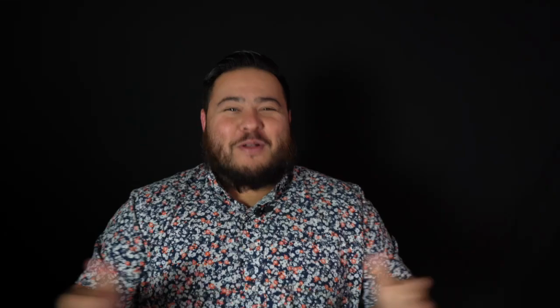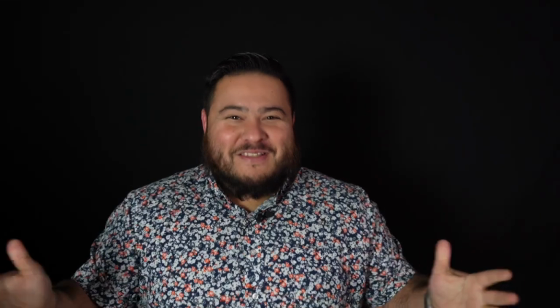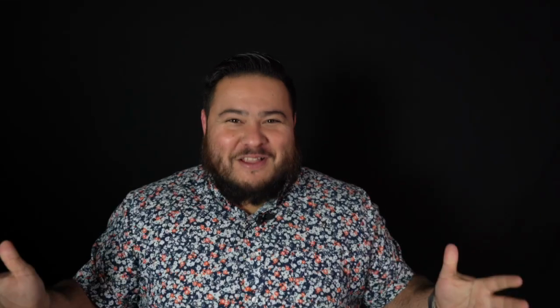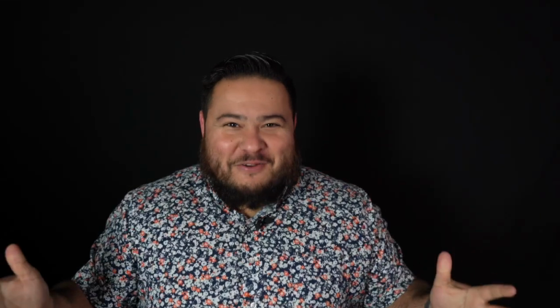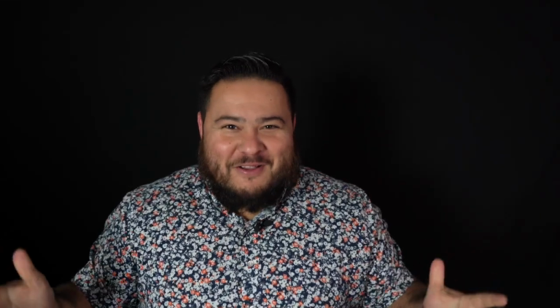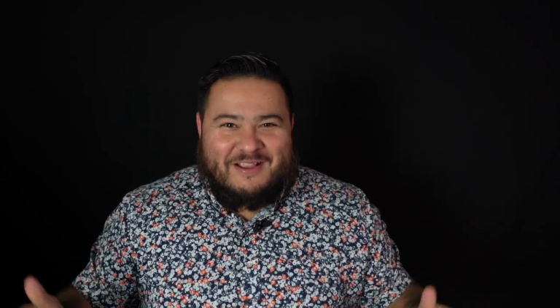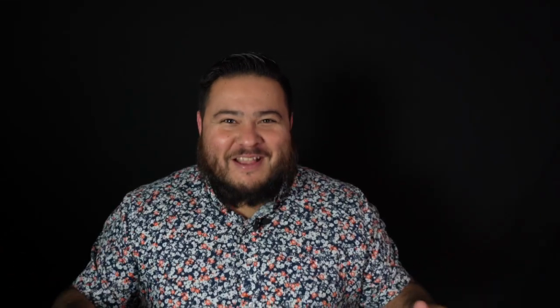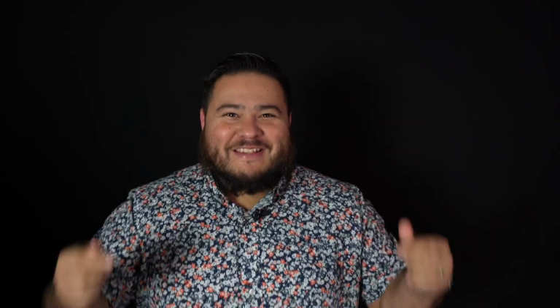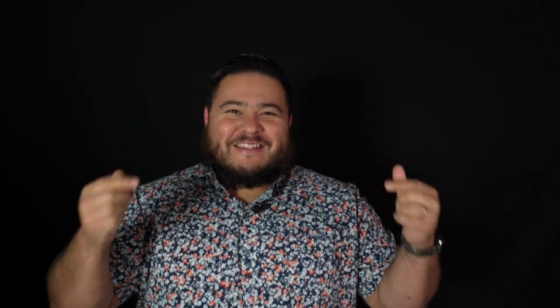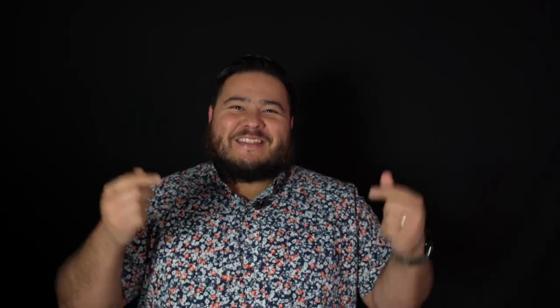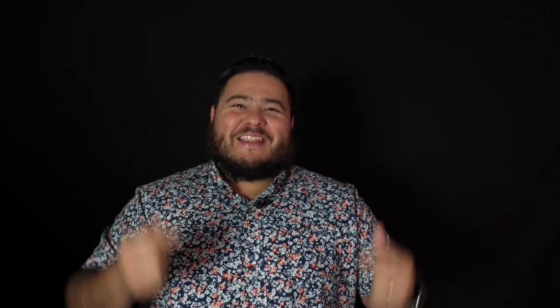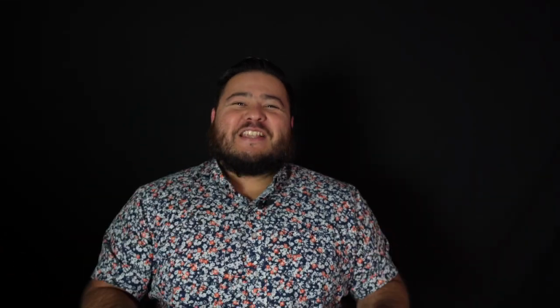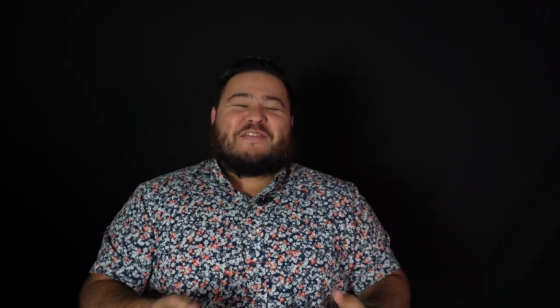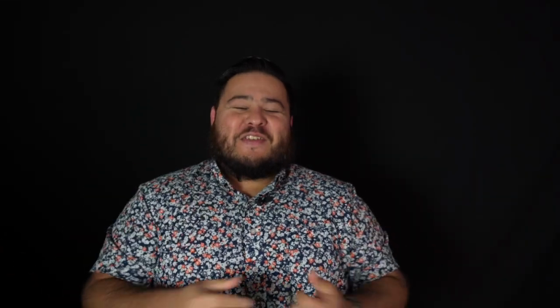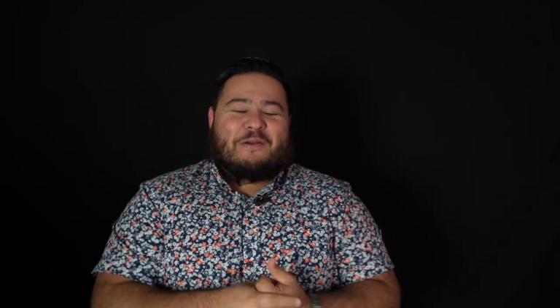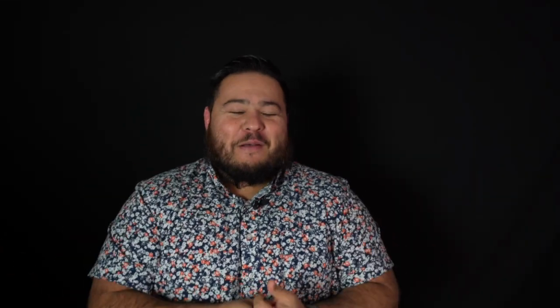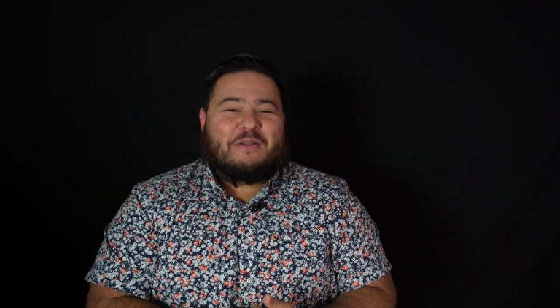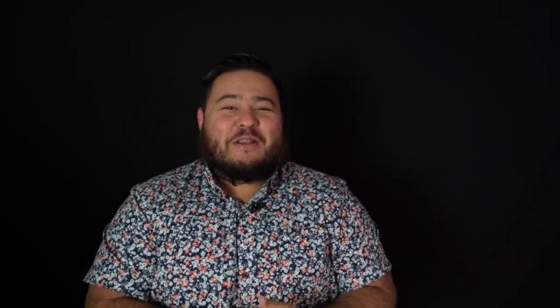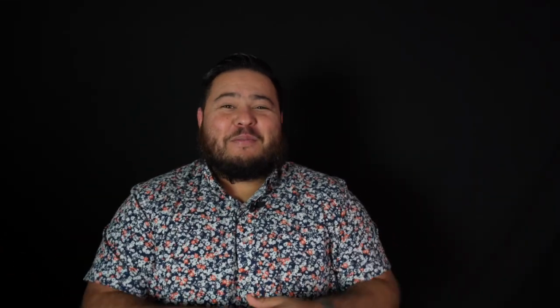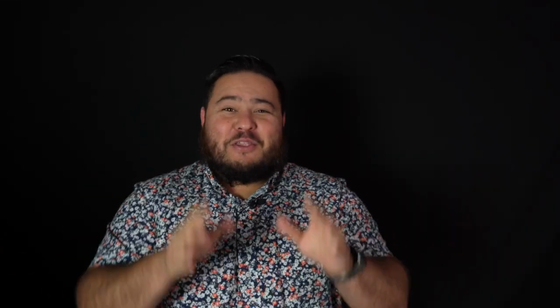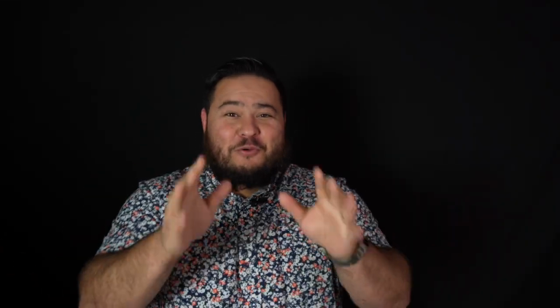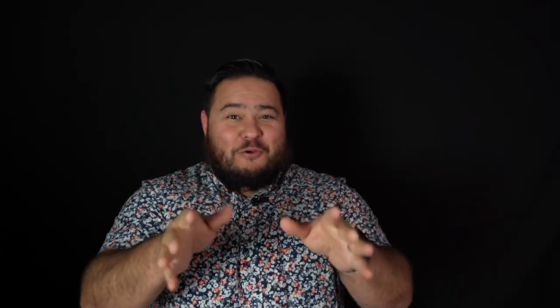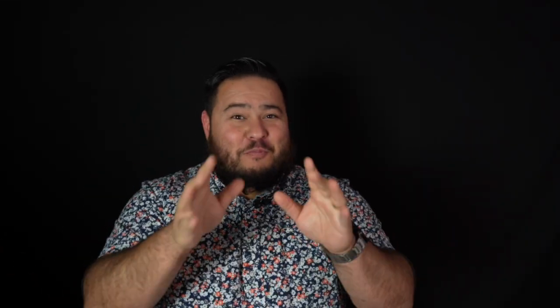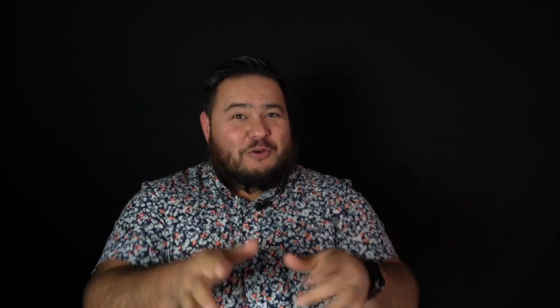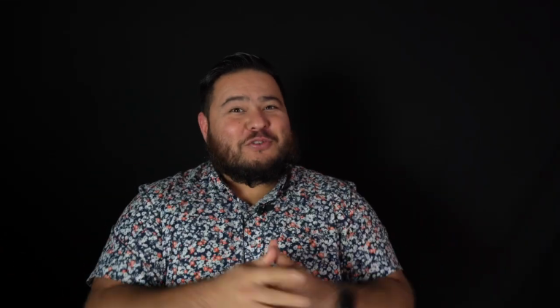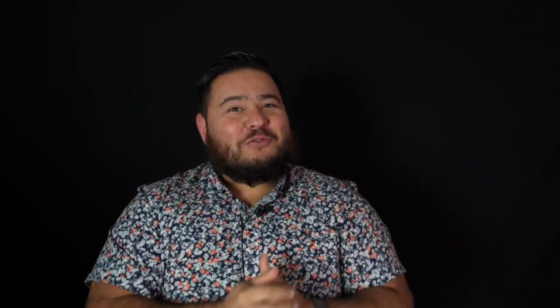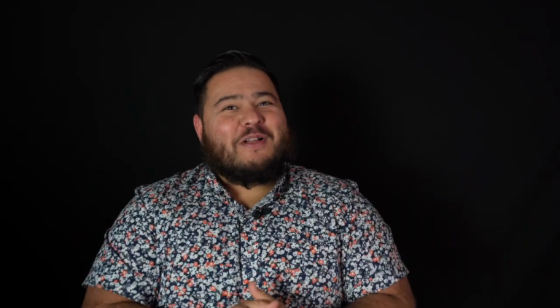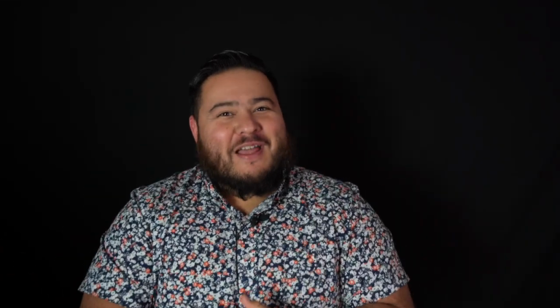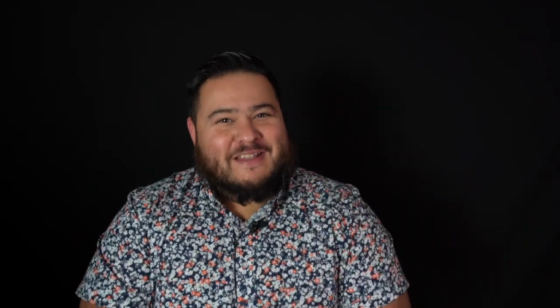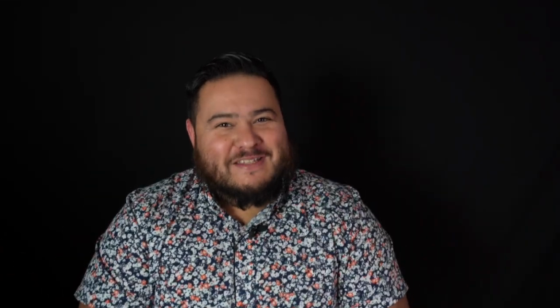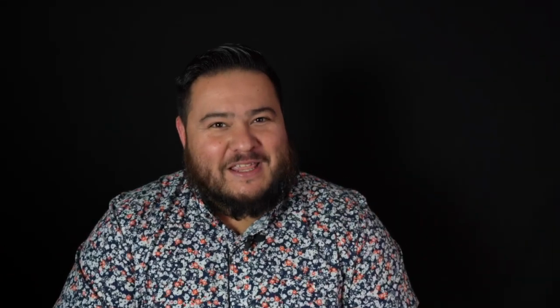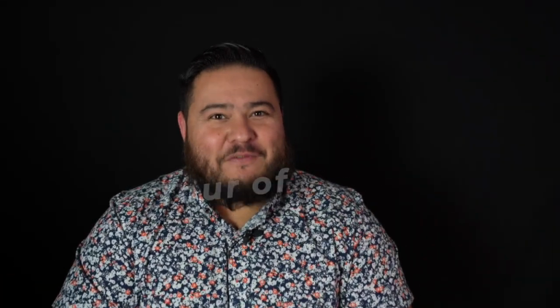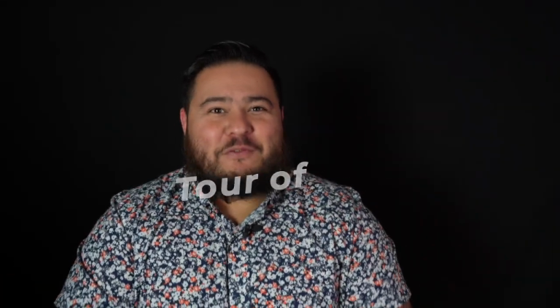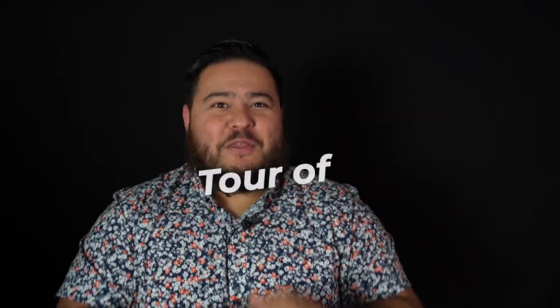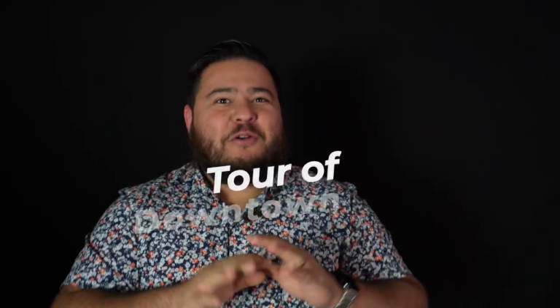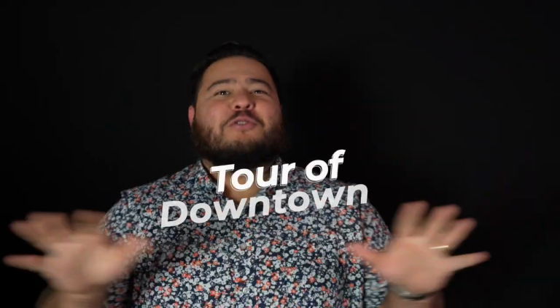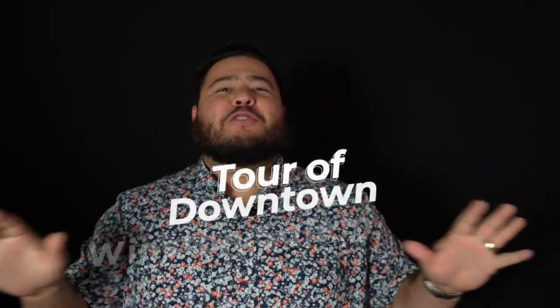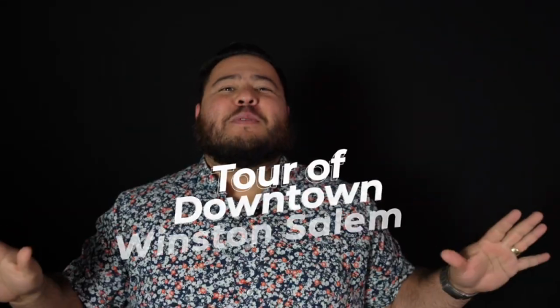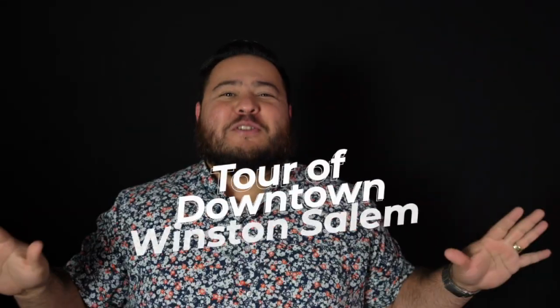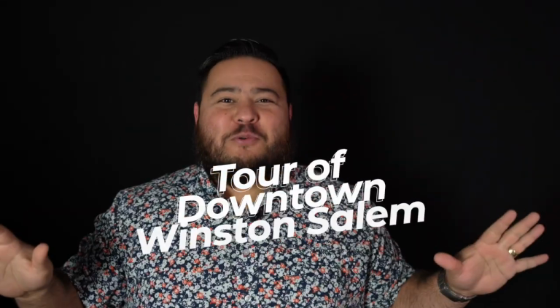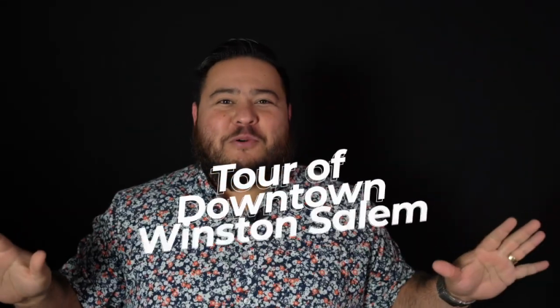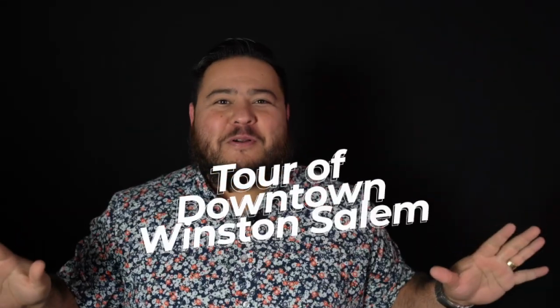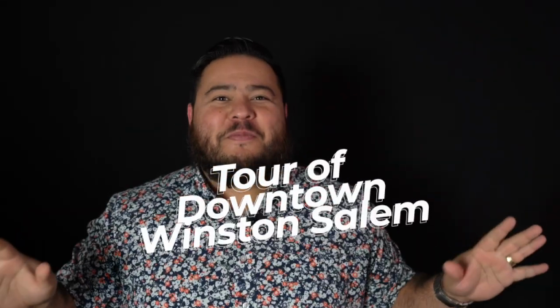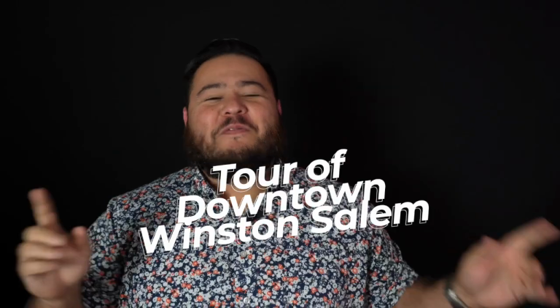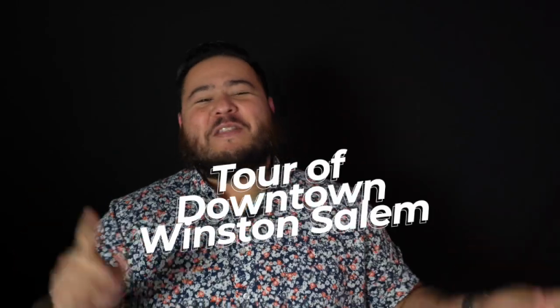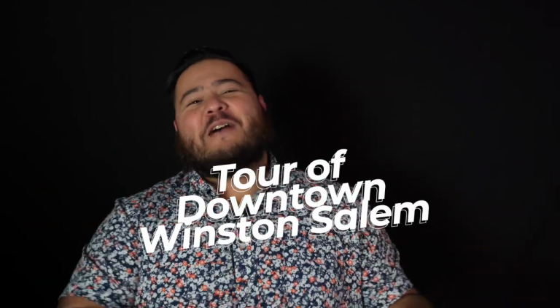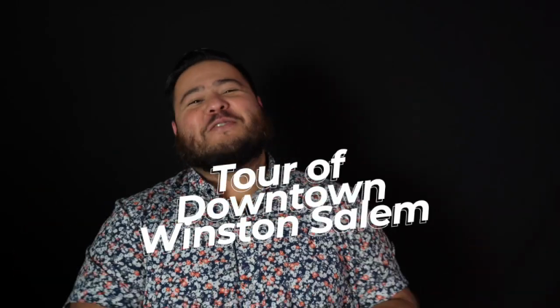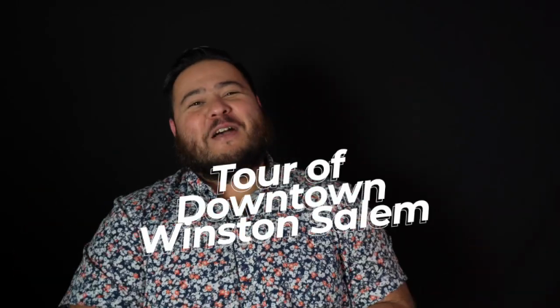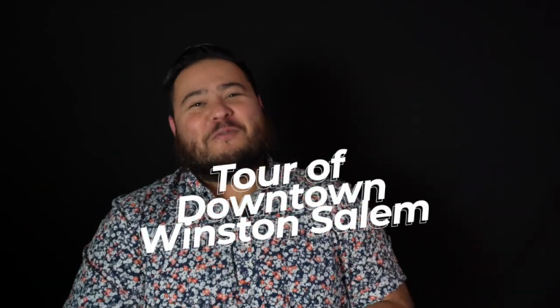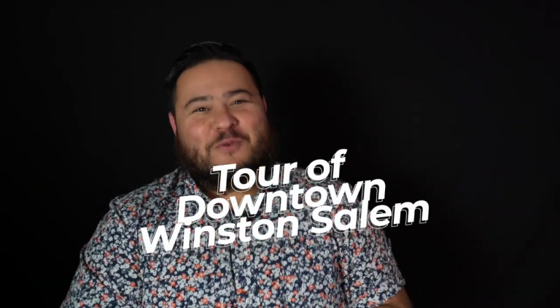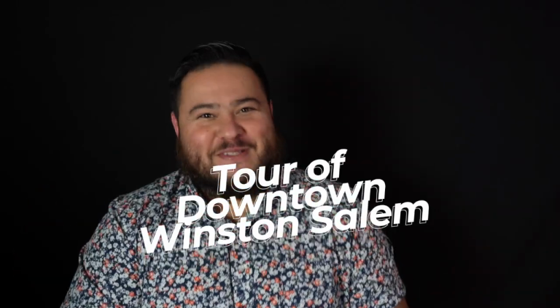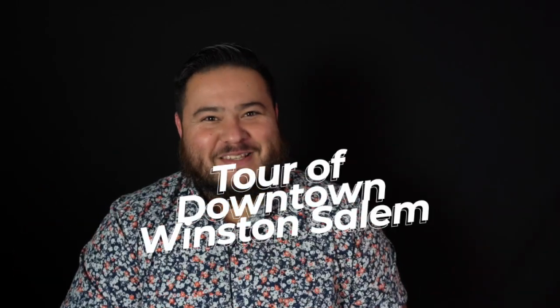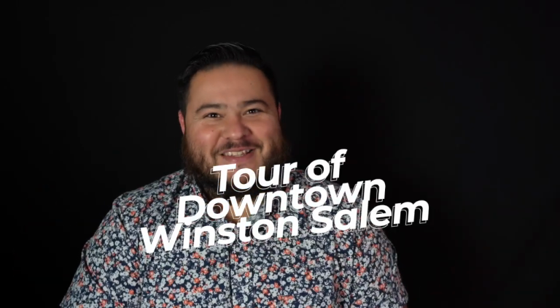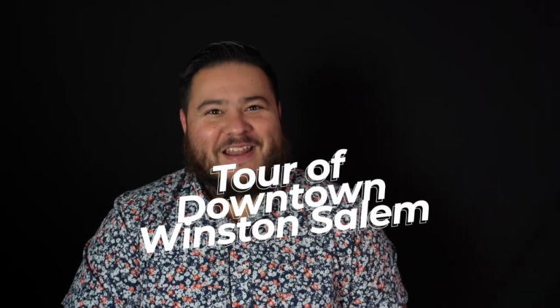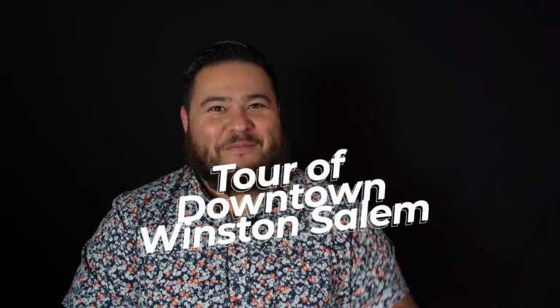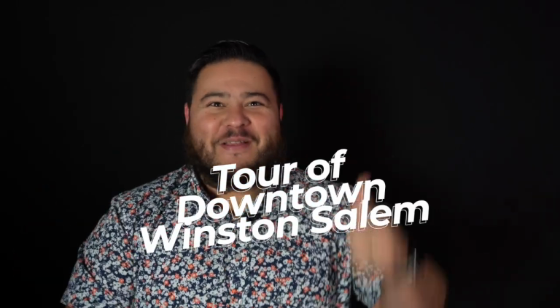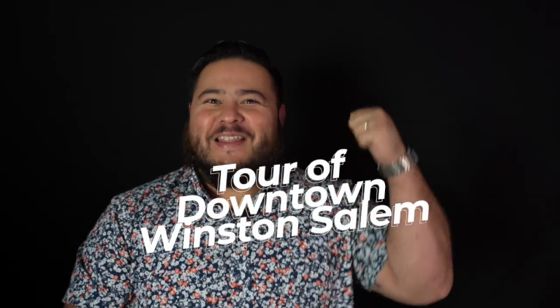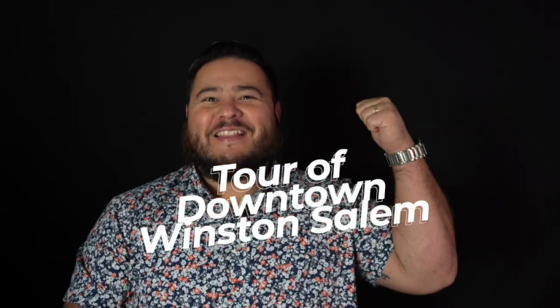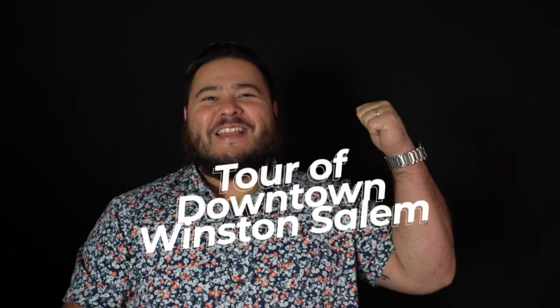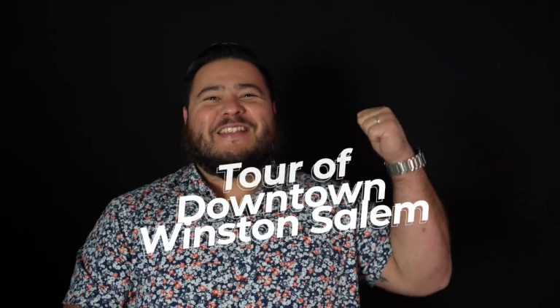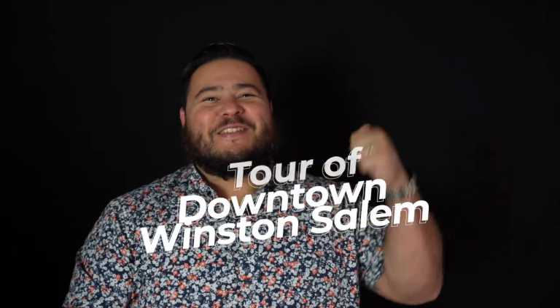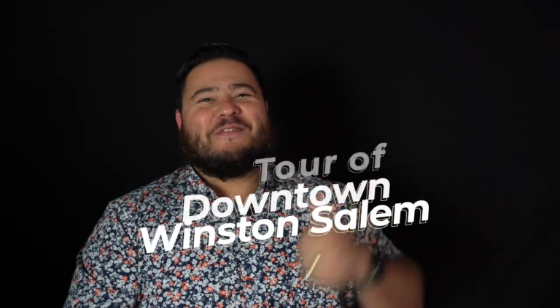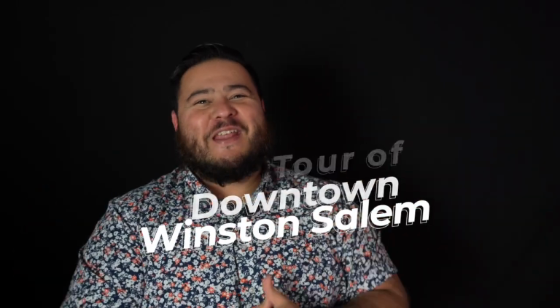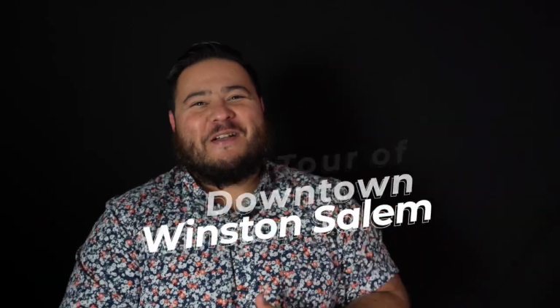What's going on guys! In today's video I'm going to be your personal guide as I give you the ultimate tour of downtown Winston-Salem. Let's get into the video.